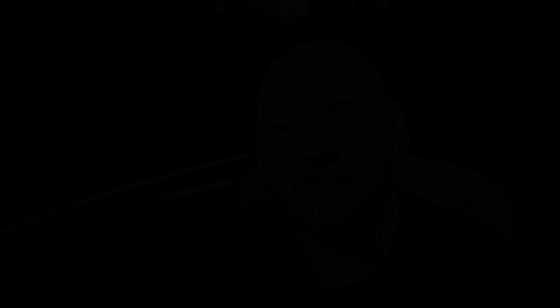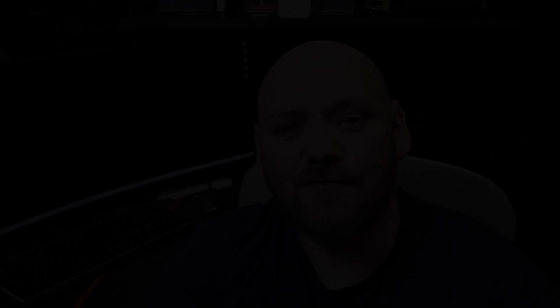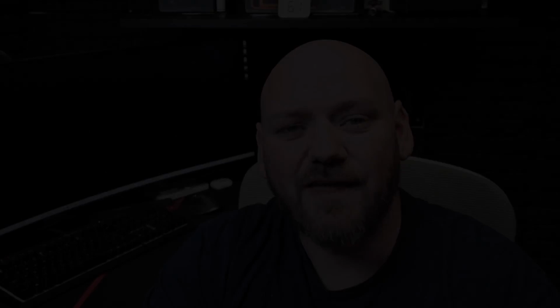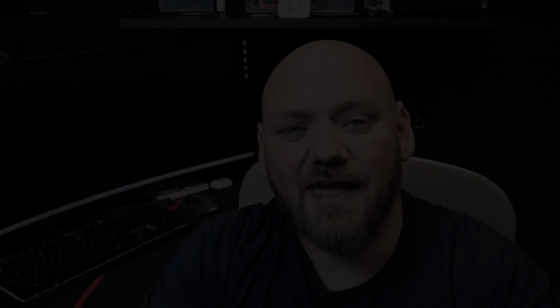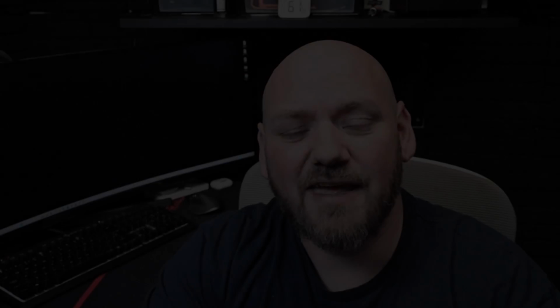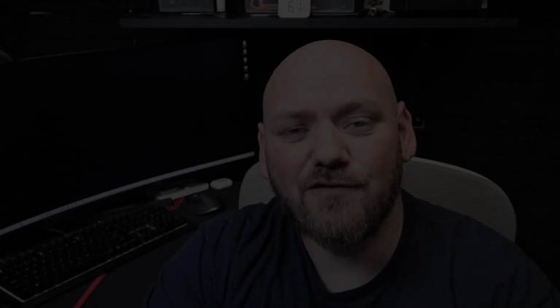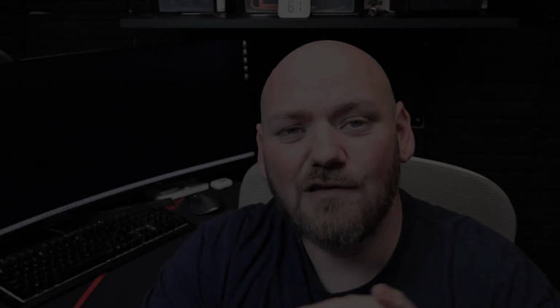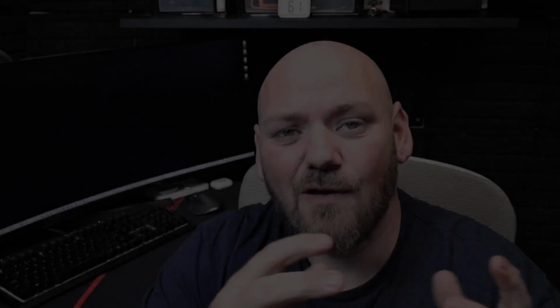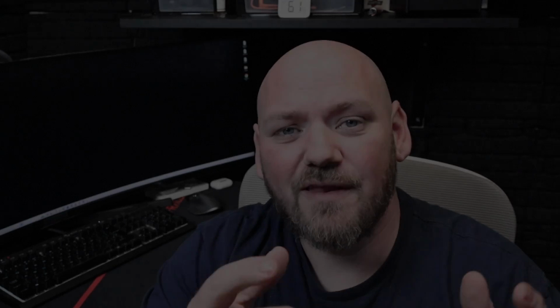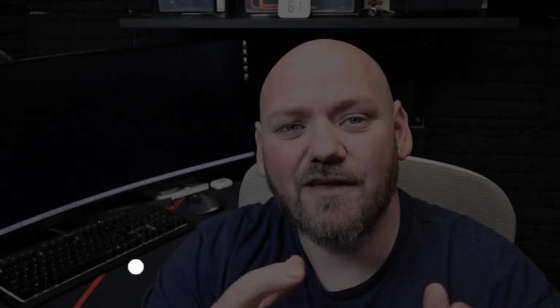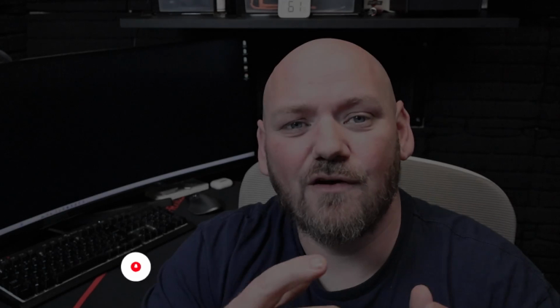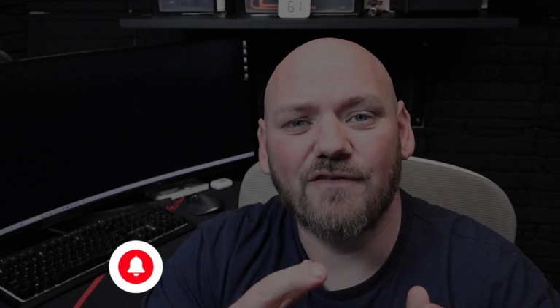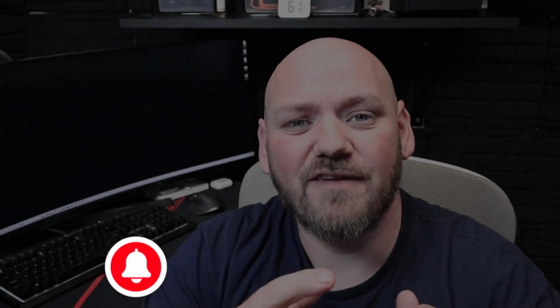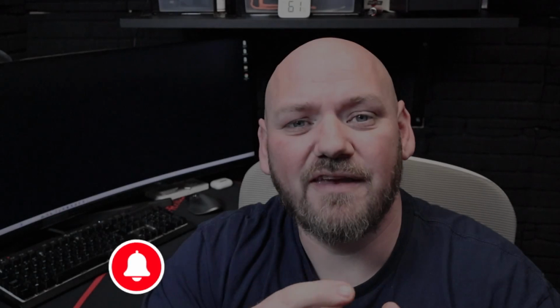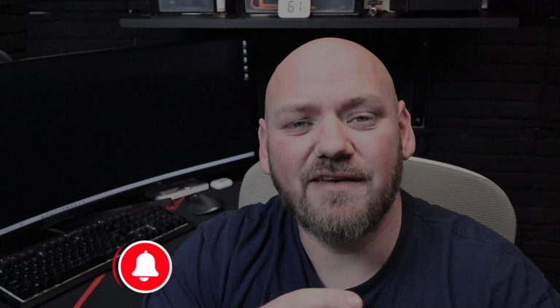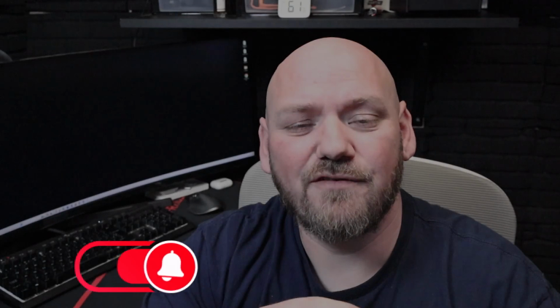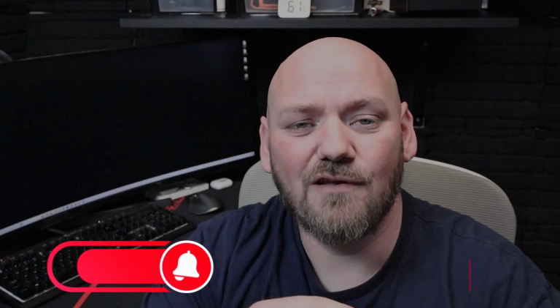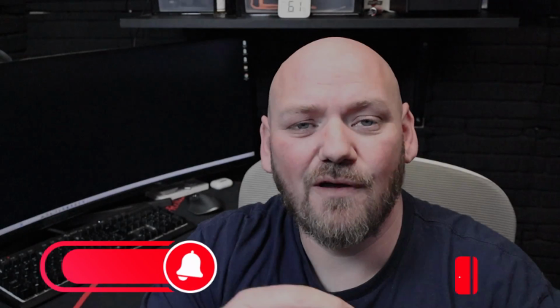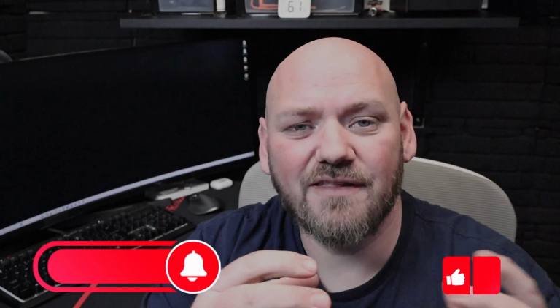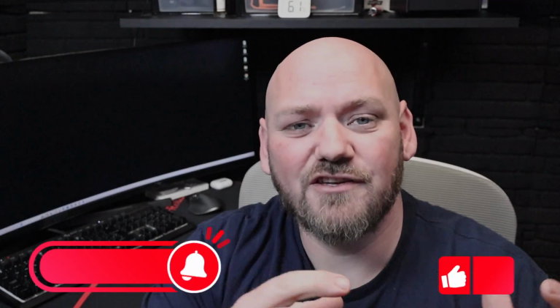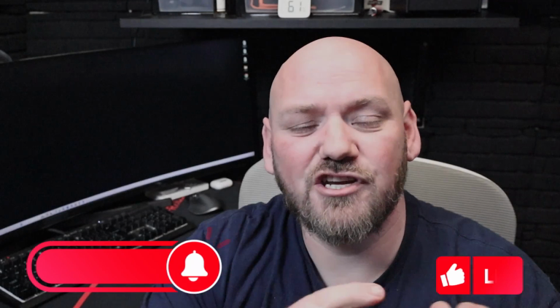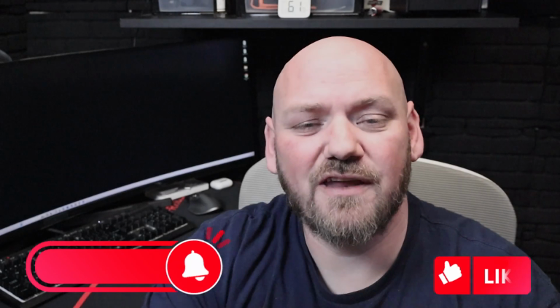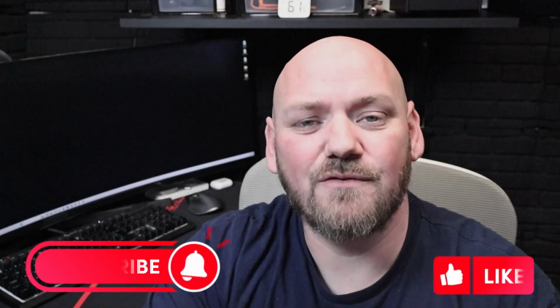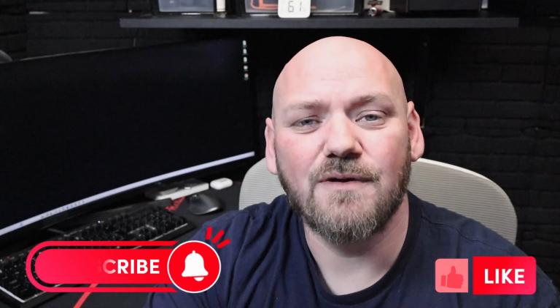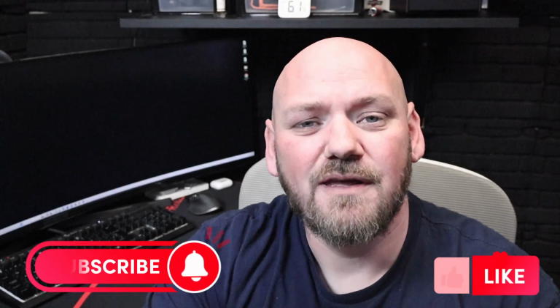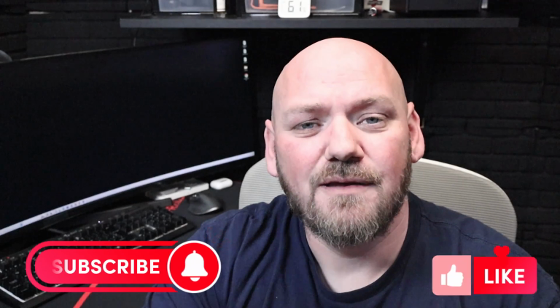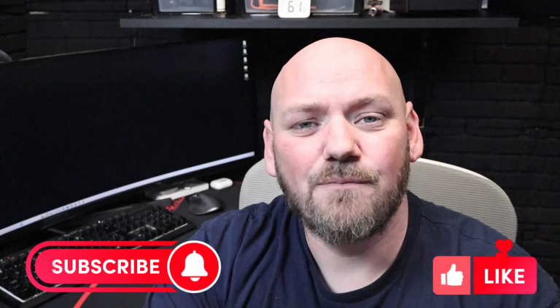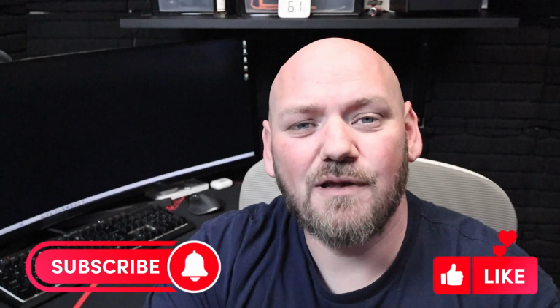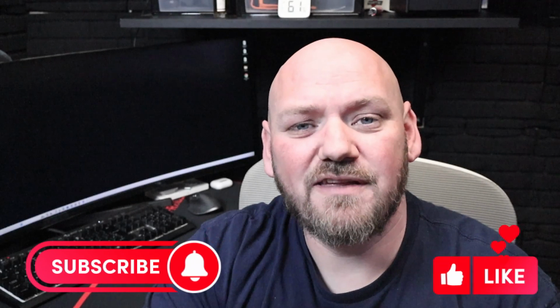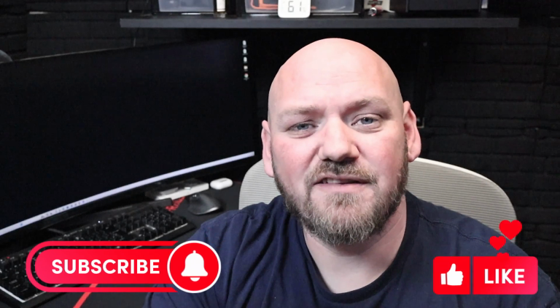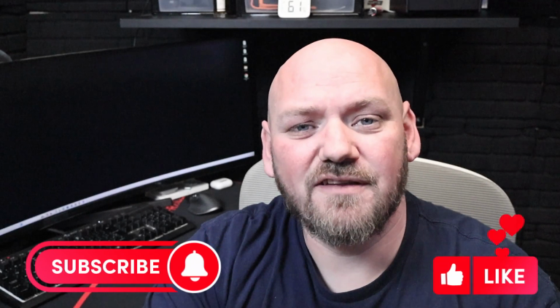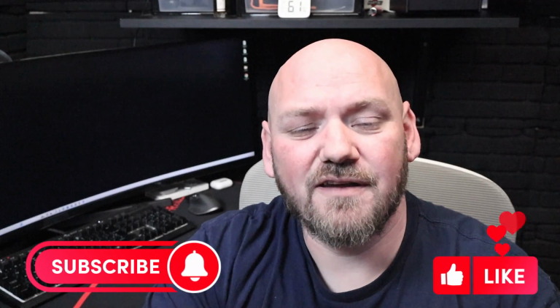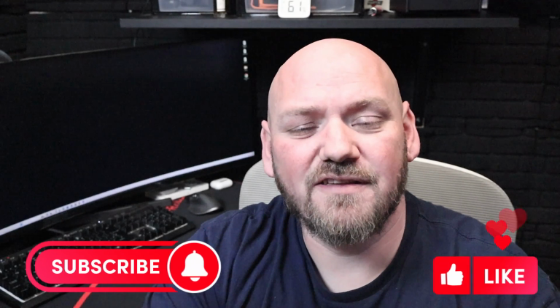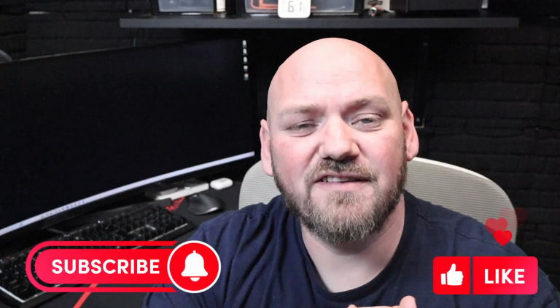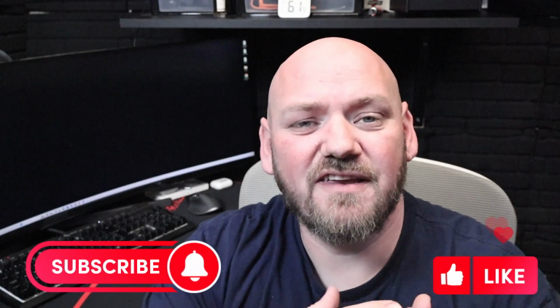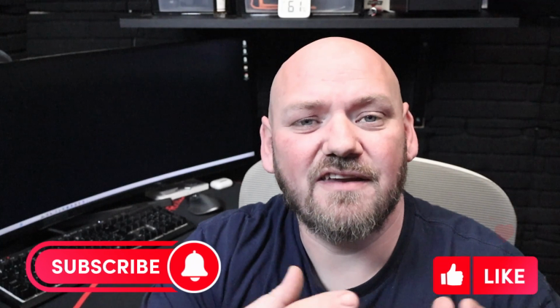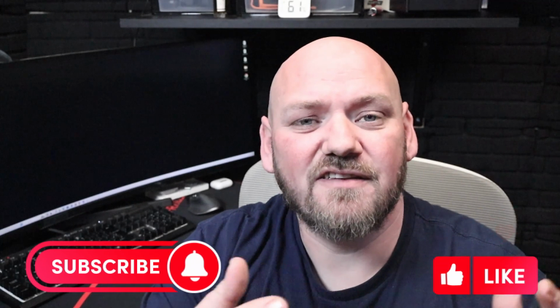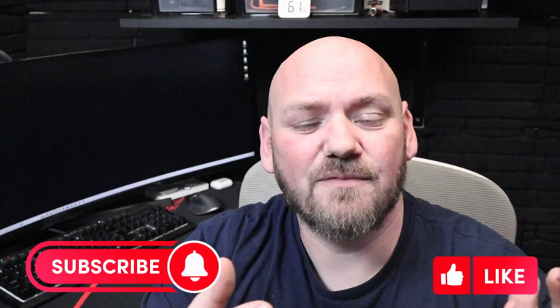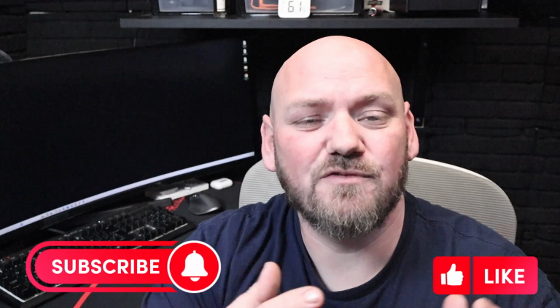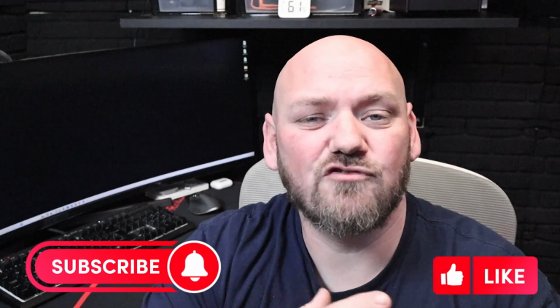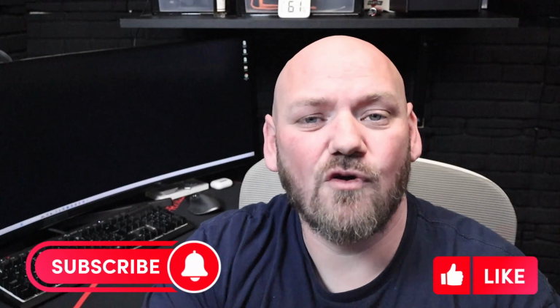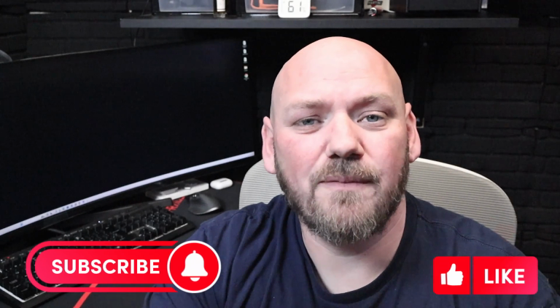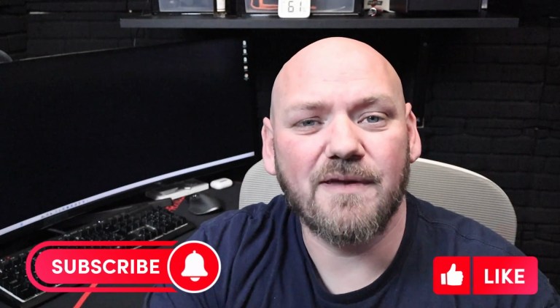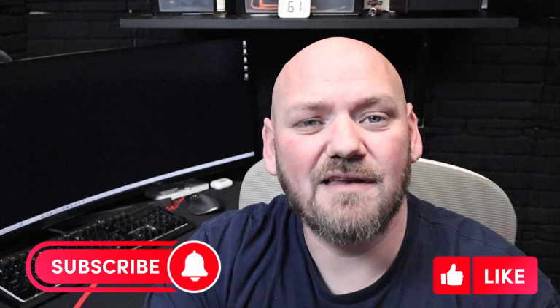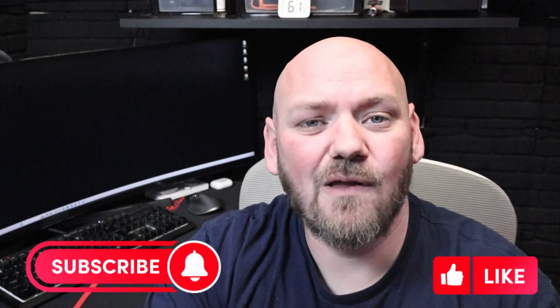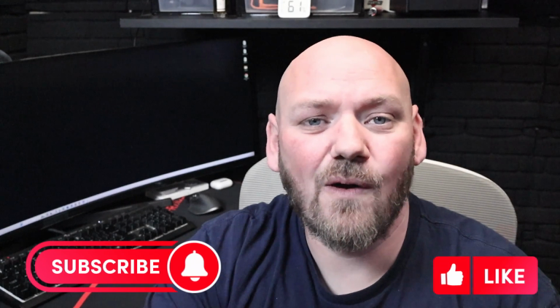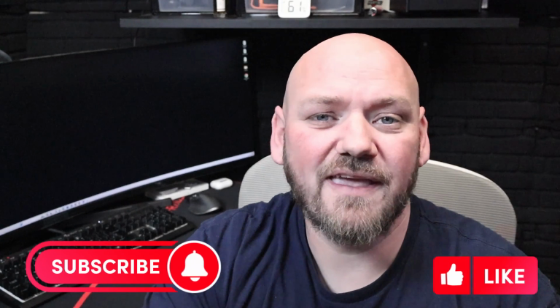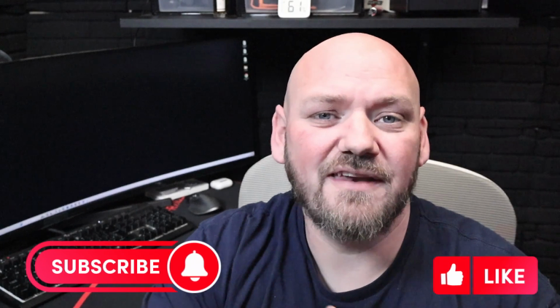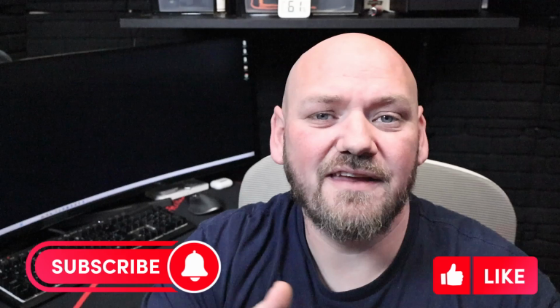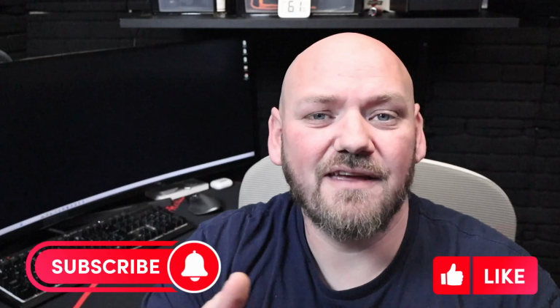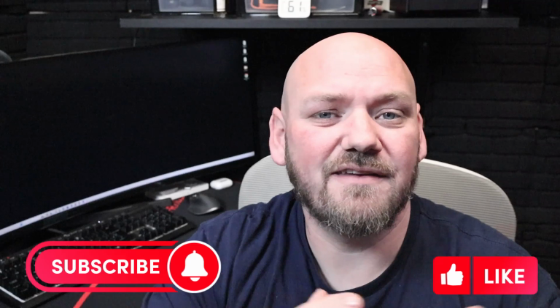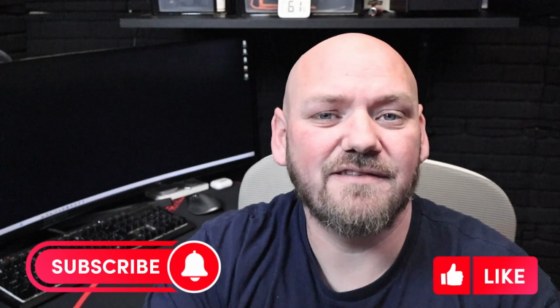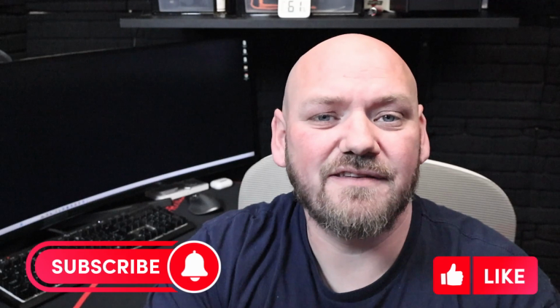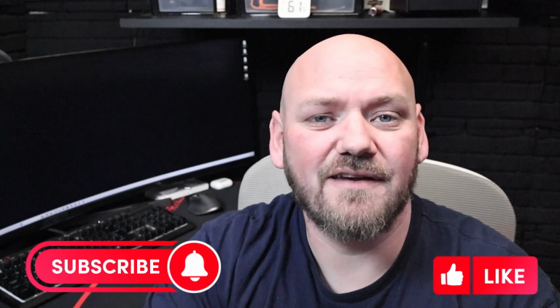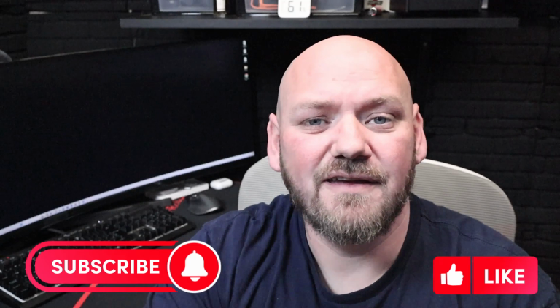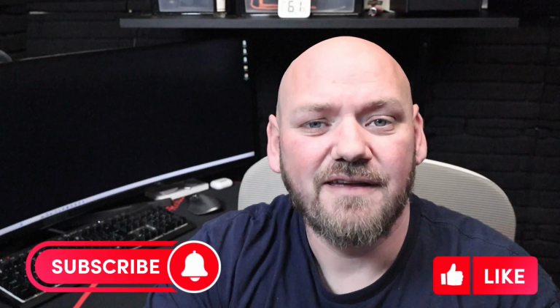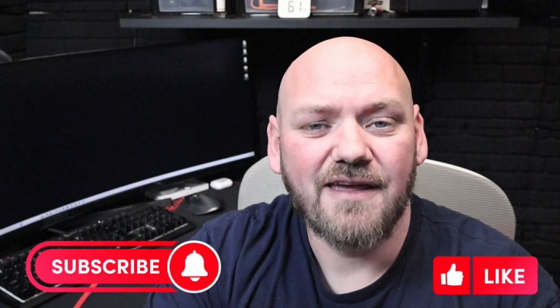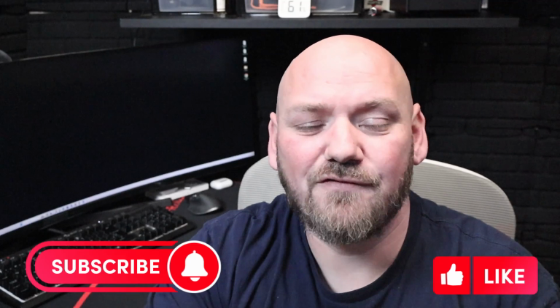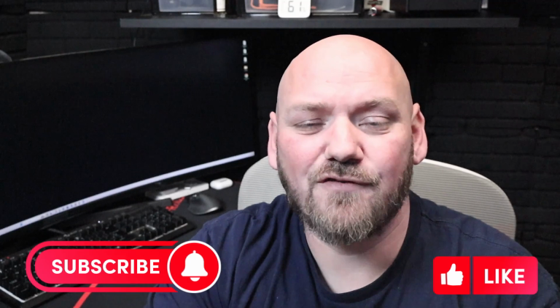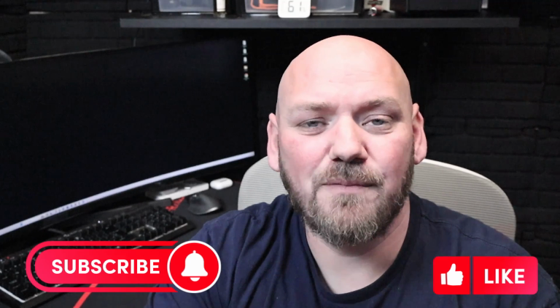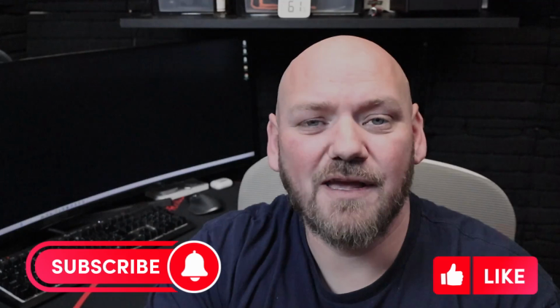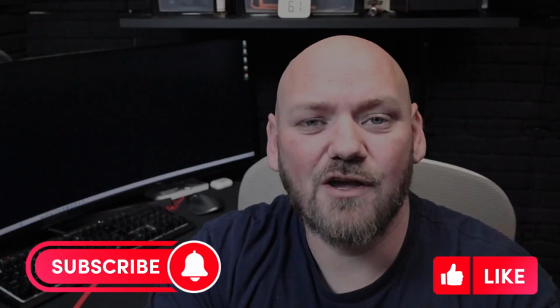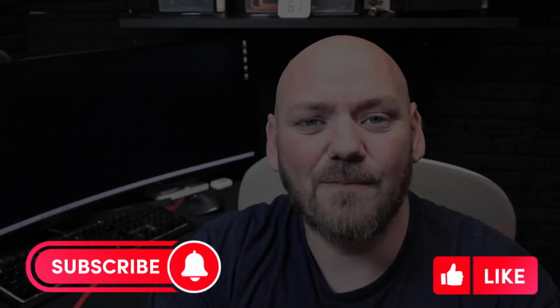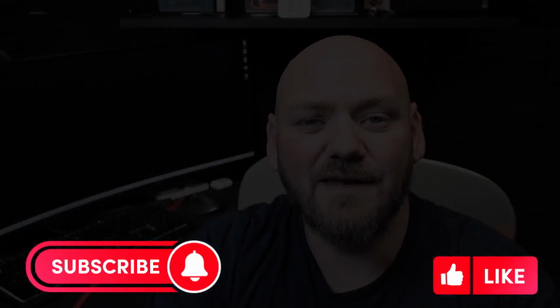Don't forget, if you like the content, if you like the channel, please consider subscribing, liking it, and throw me a comment.